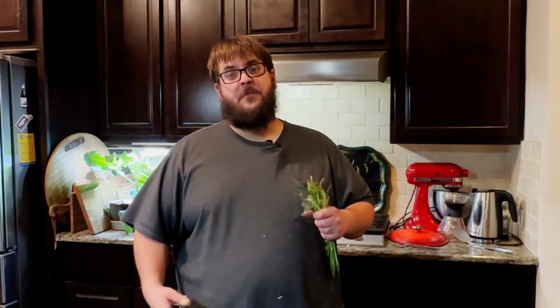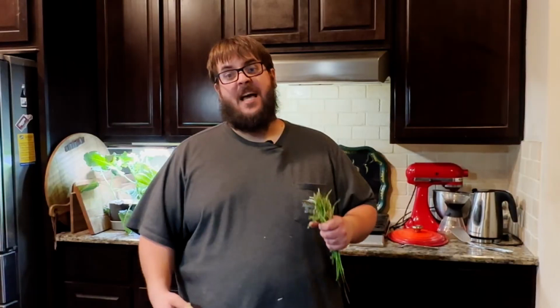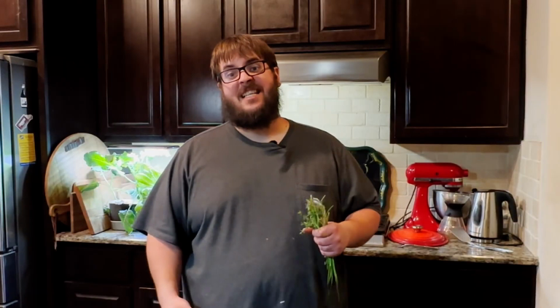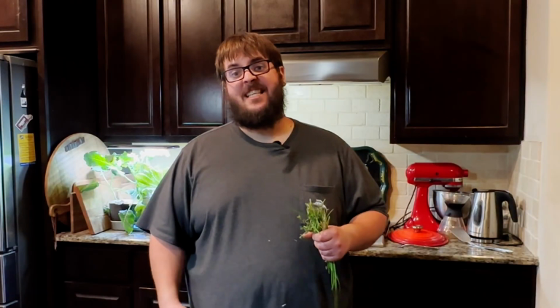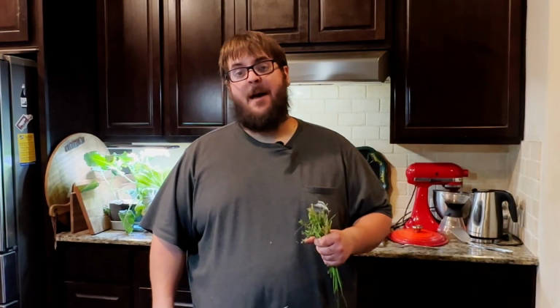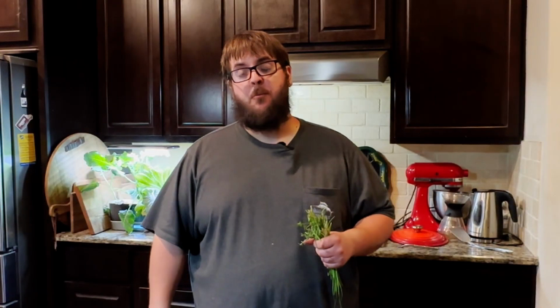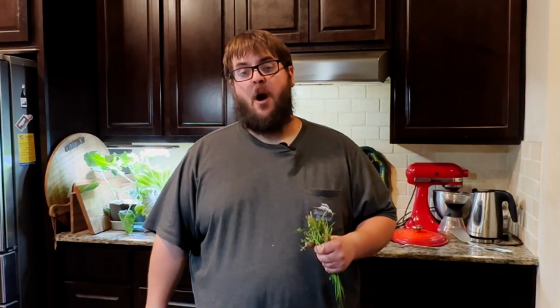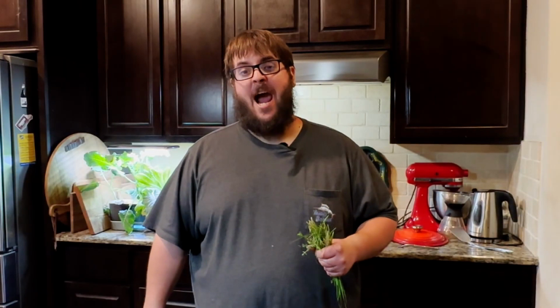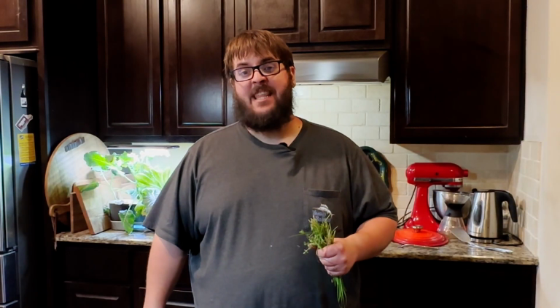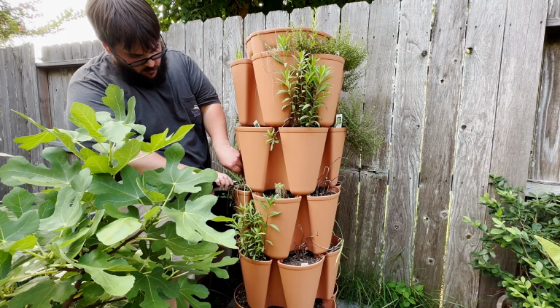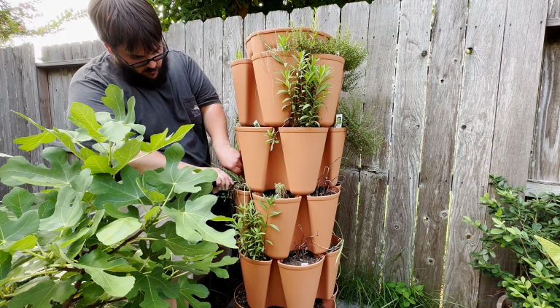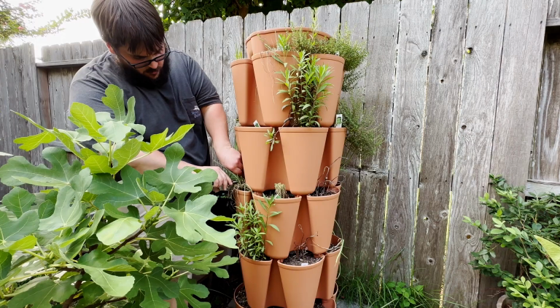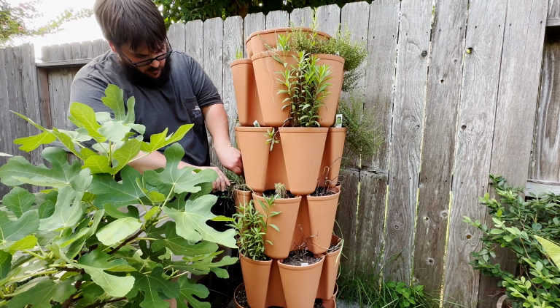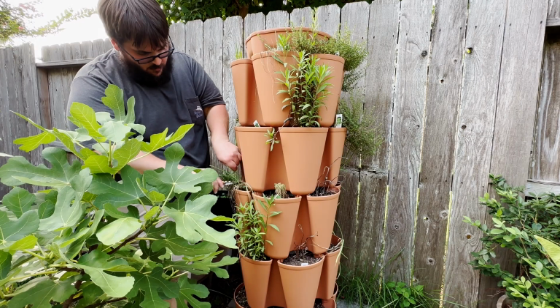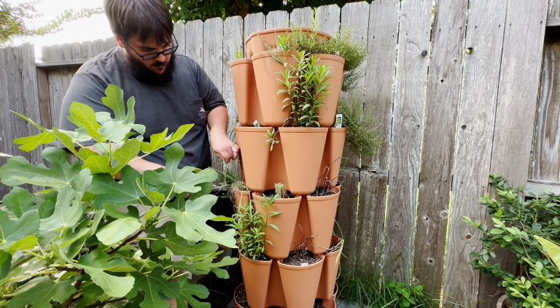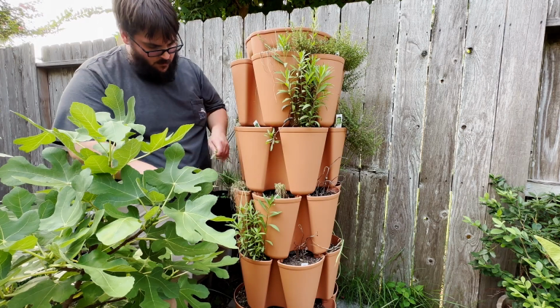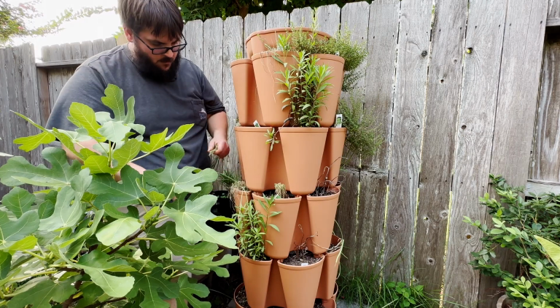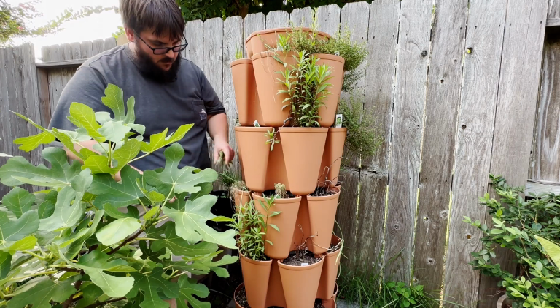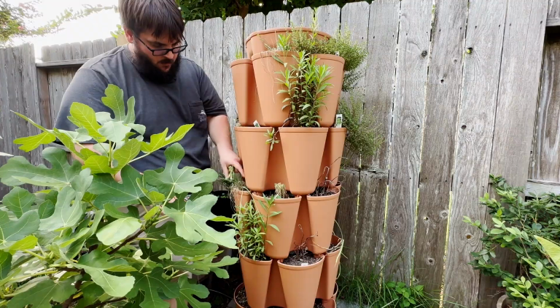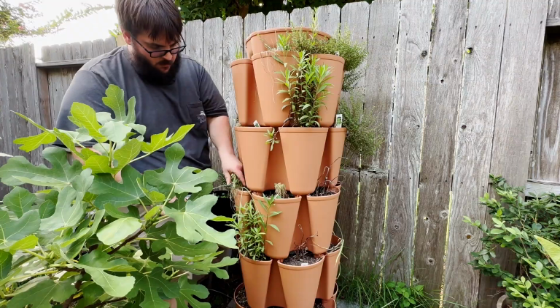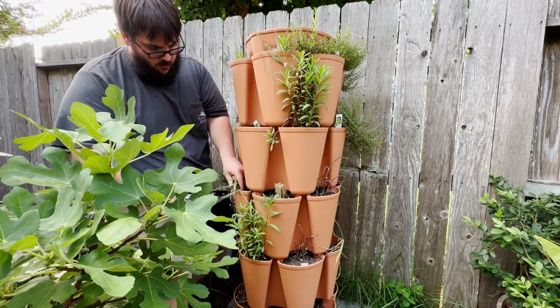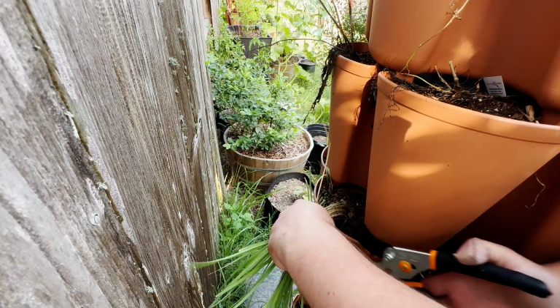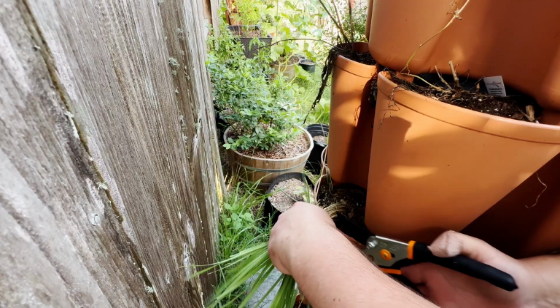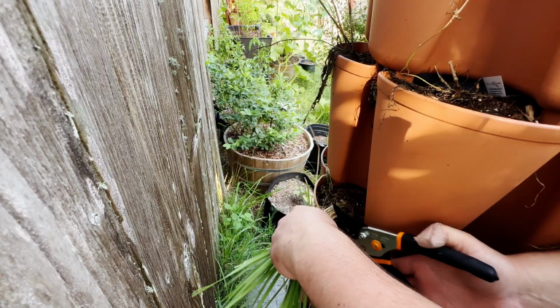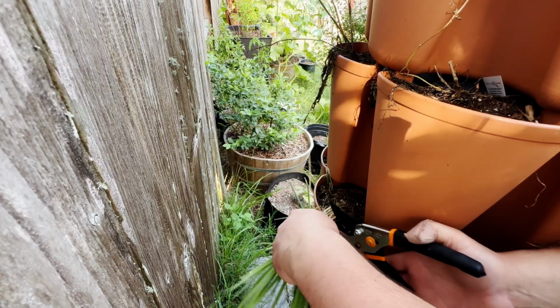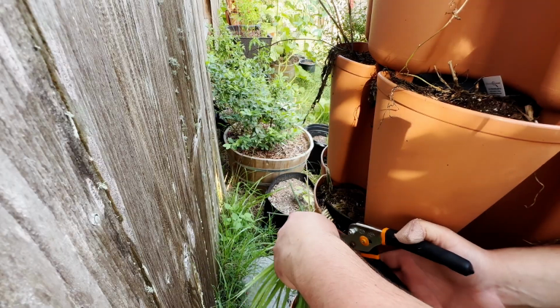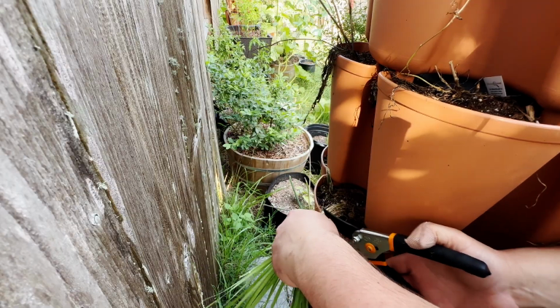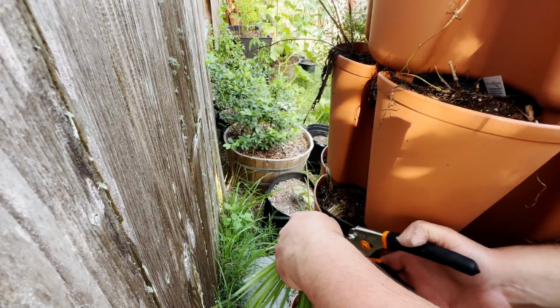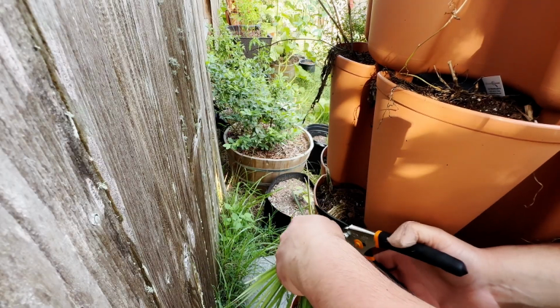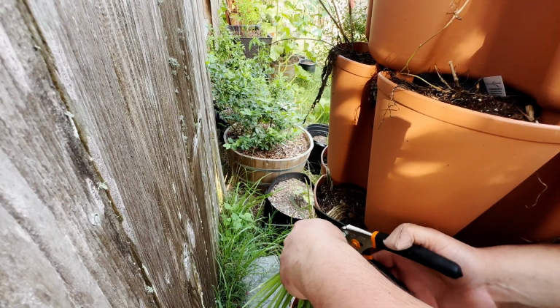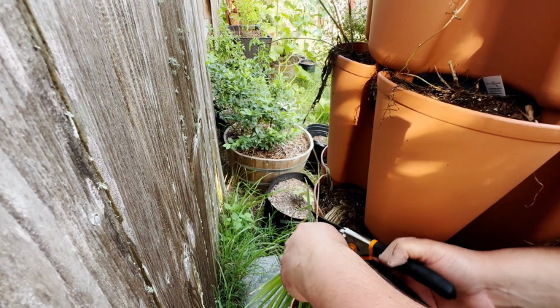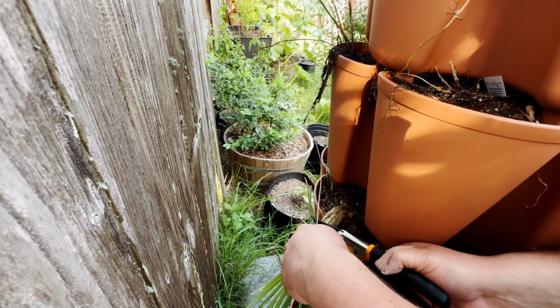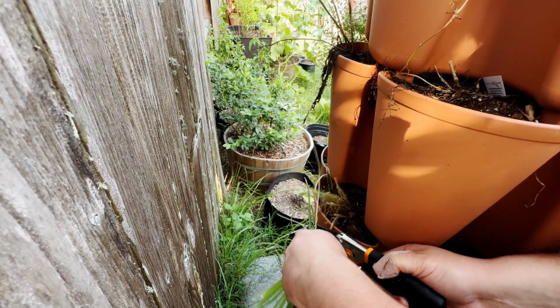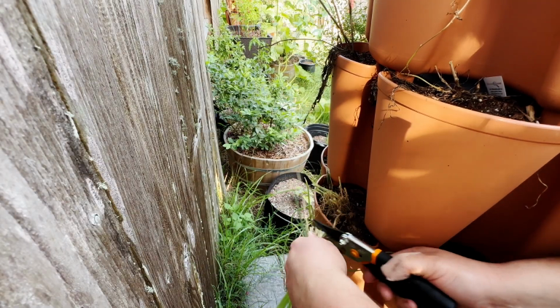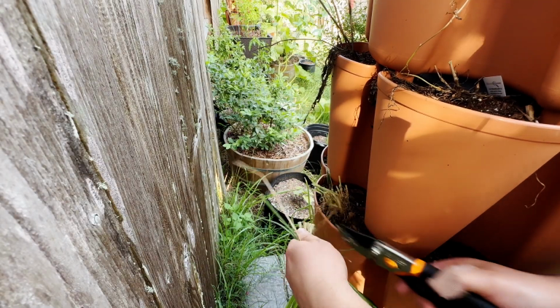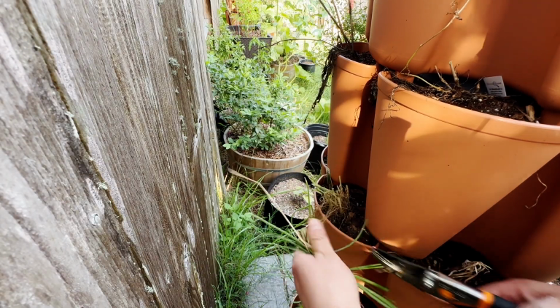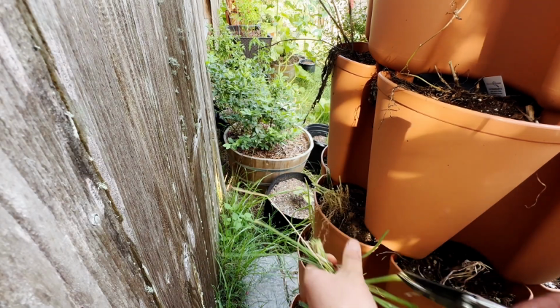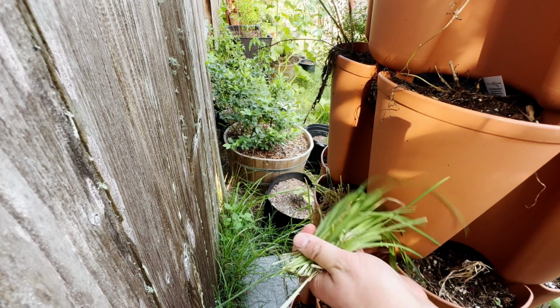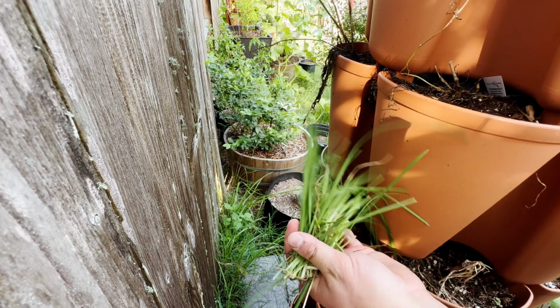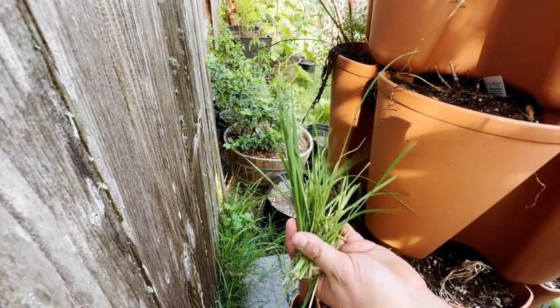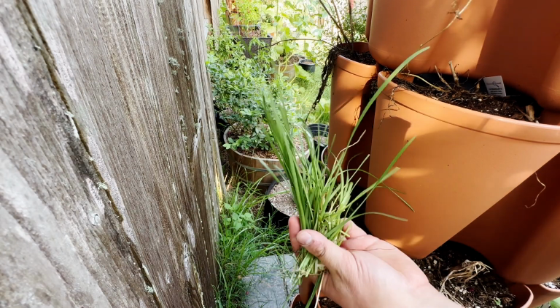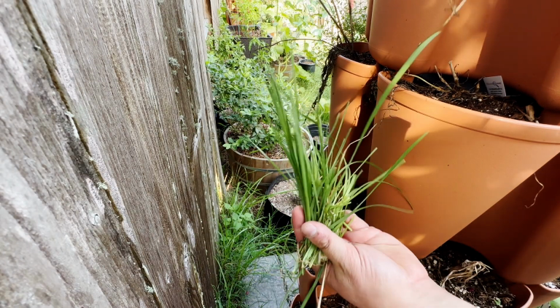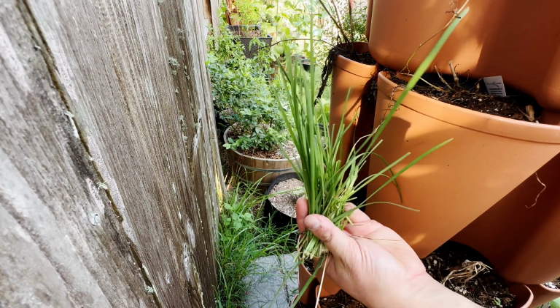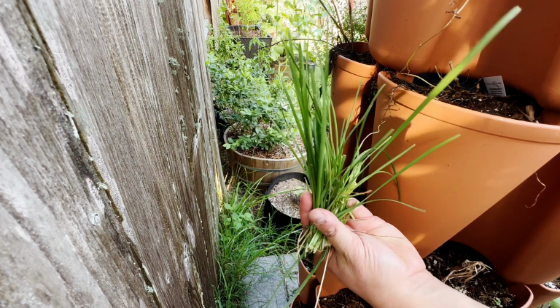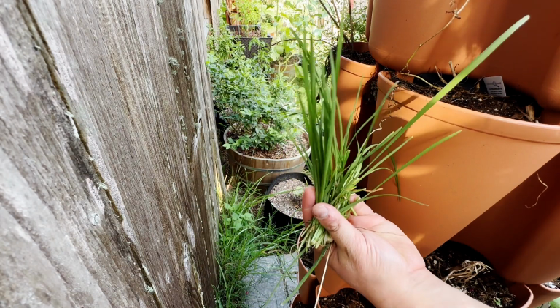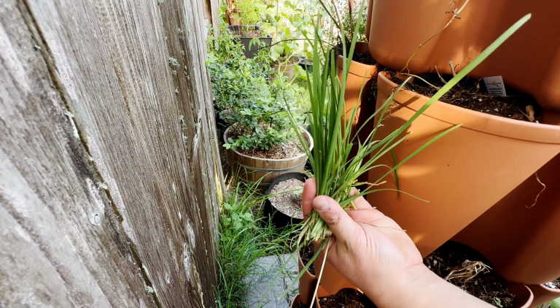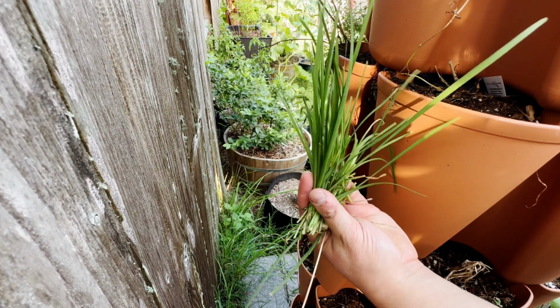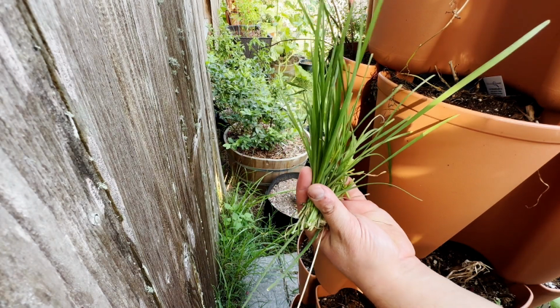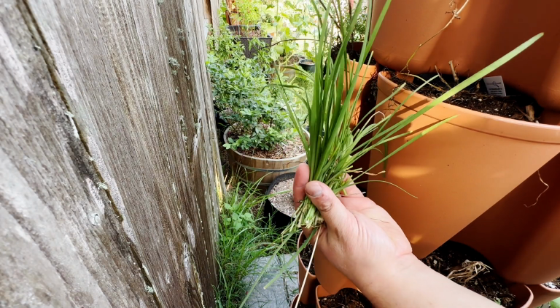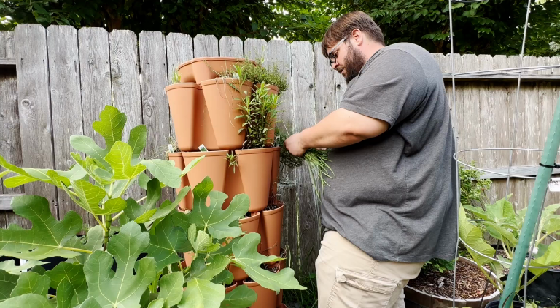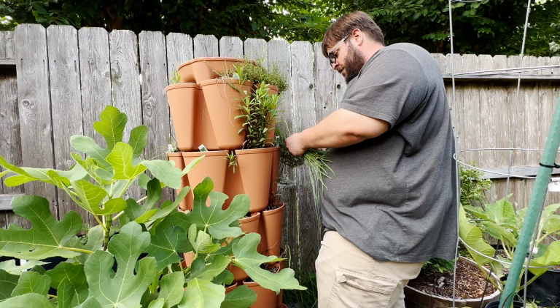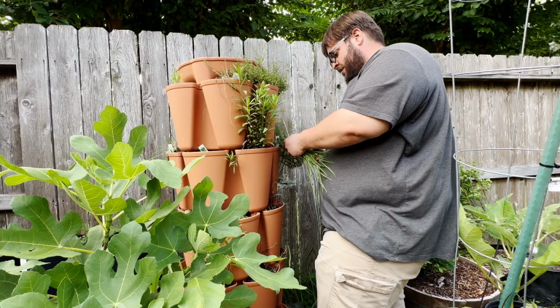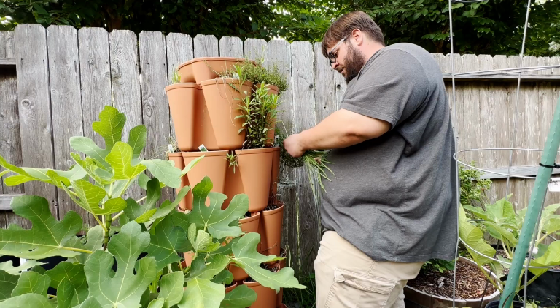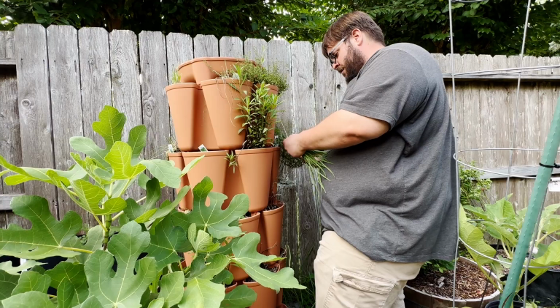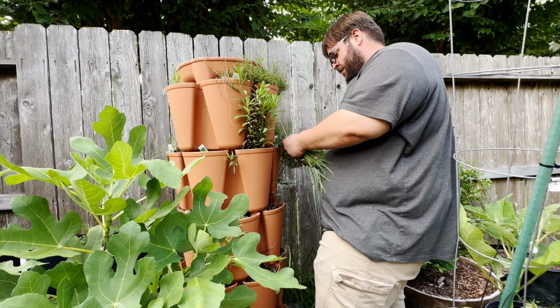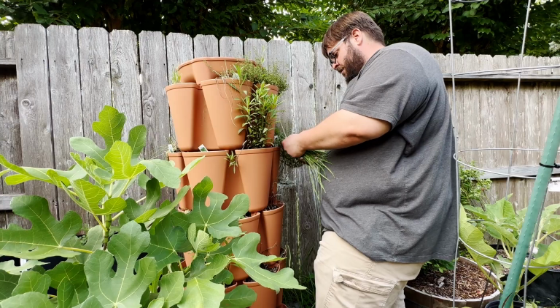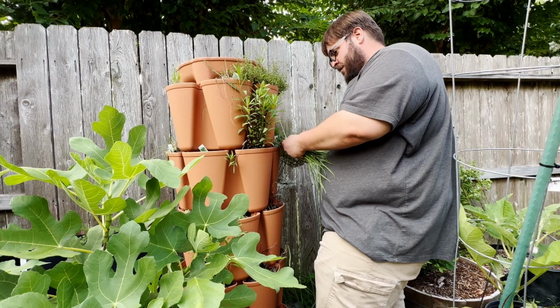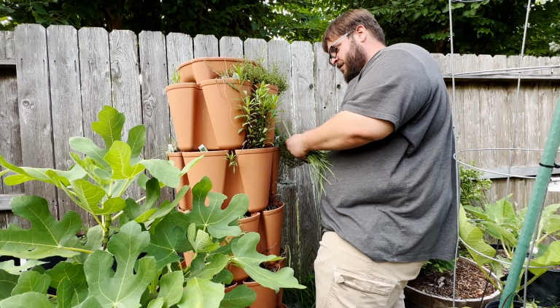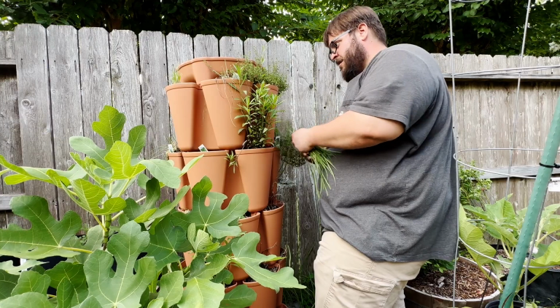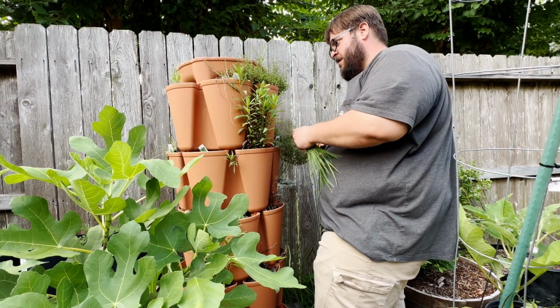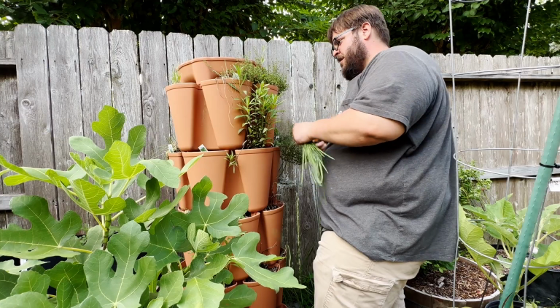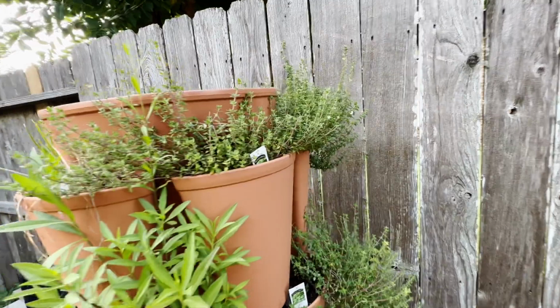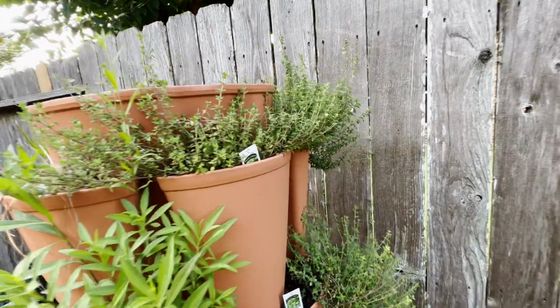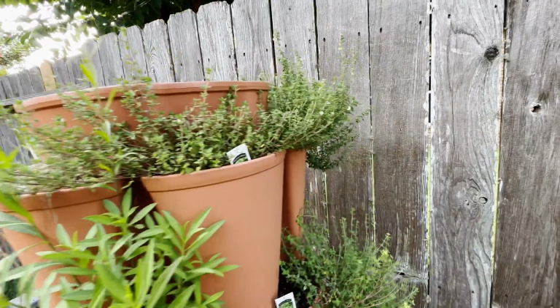Next step, we're adding some fresh herbs that I picked right from my garden — I got some onion and garlic chives and some fresh thyme.